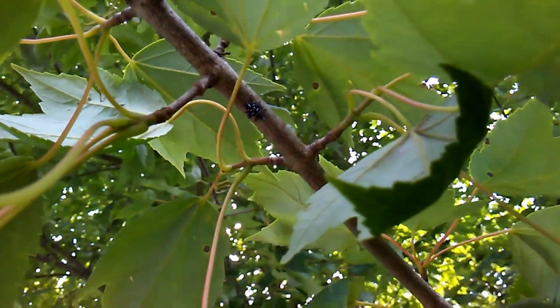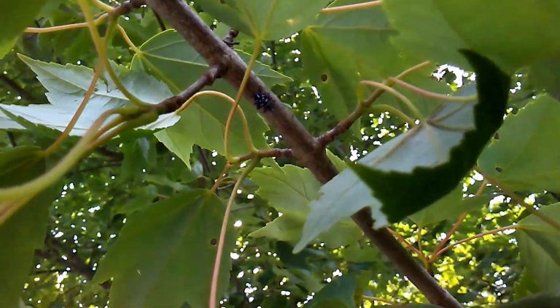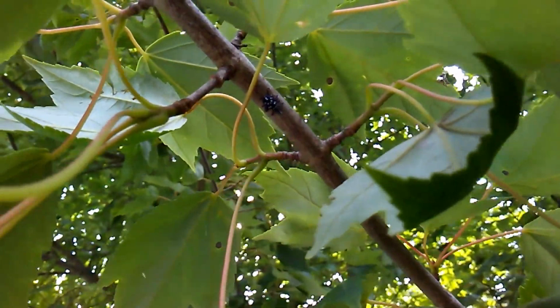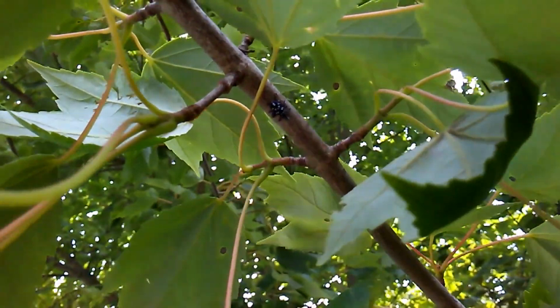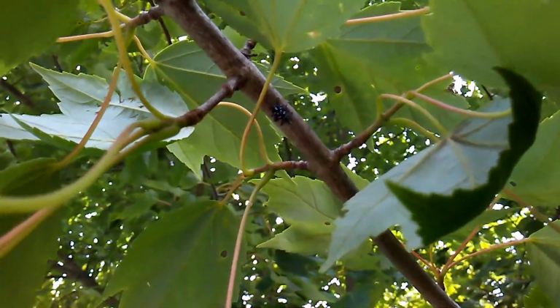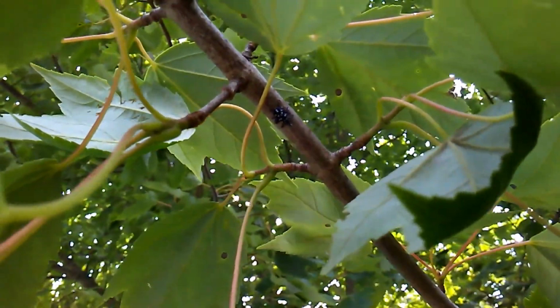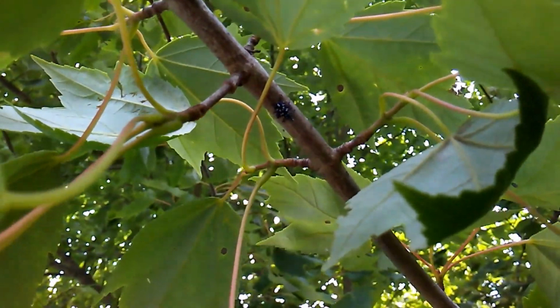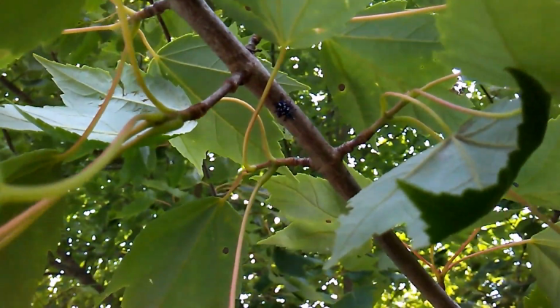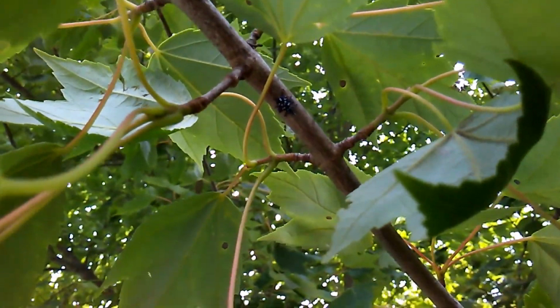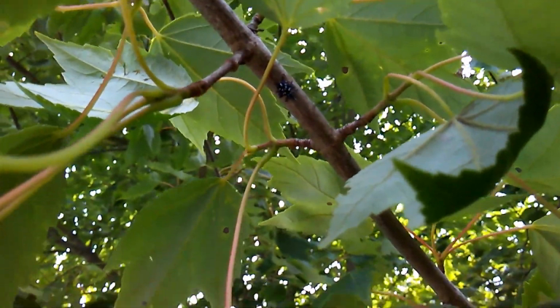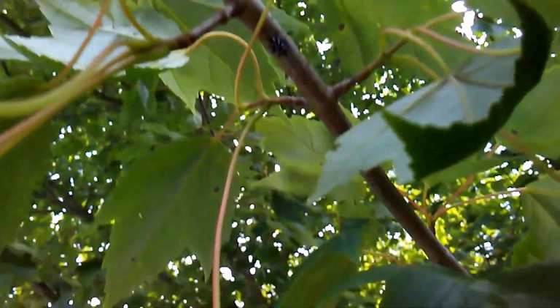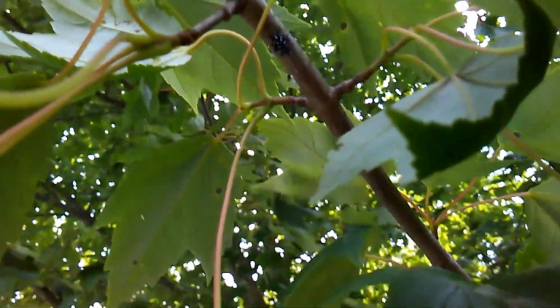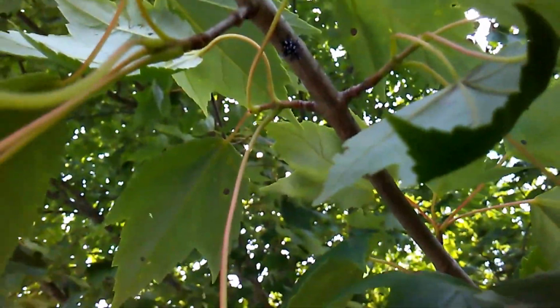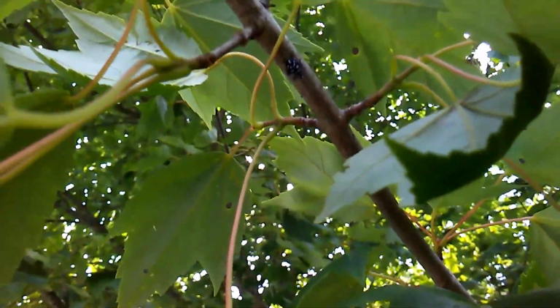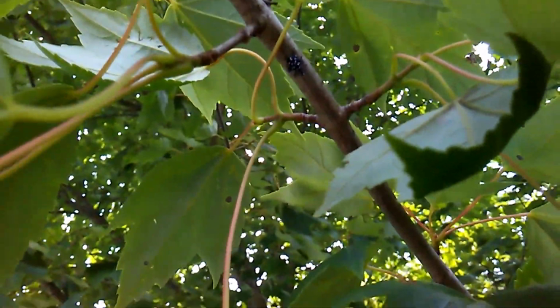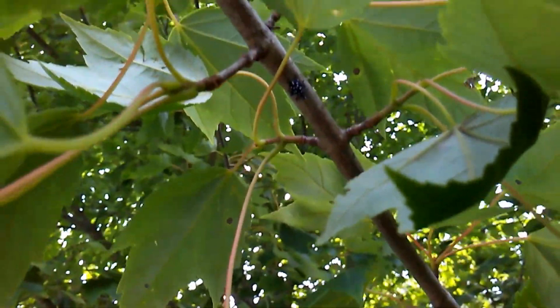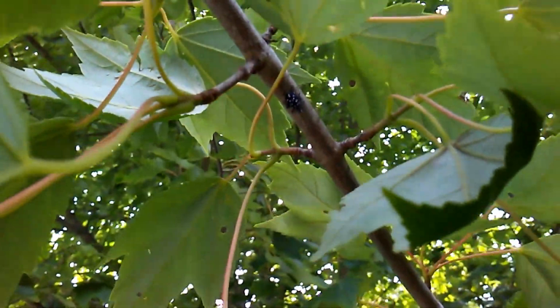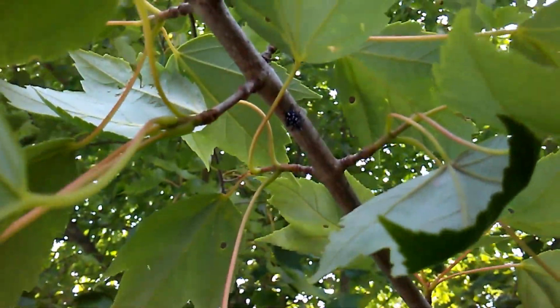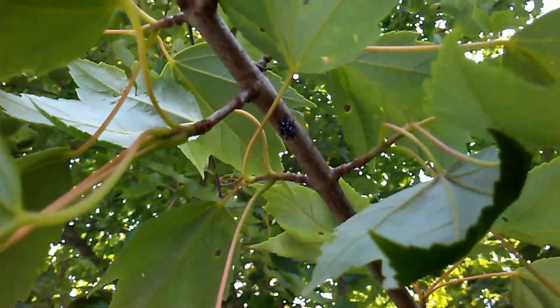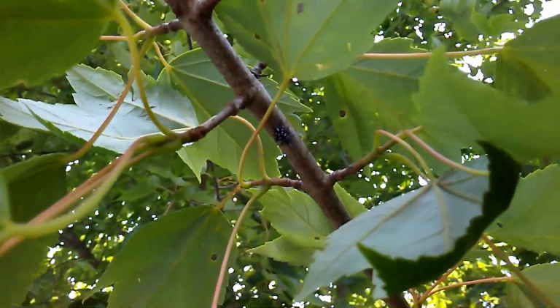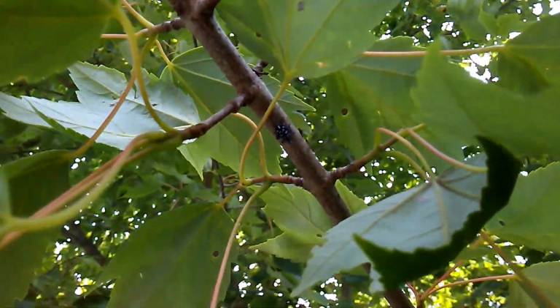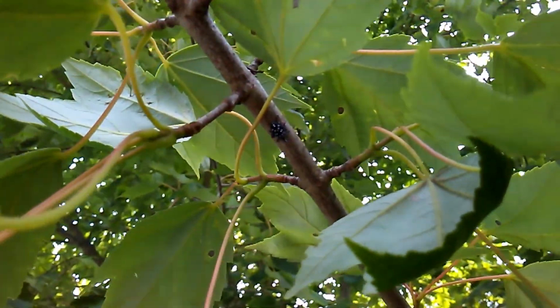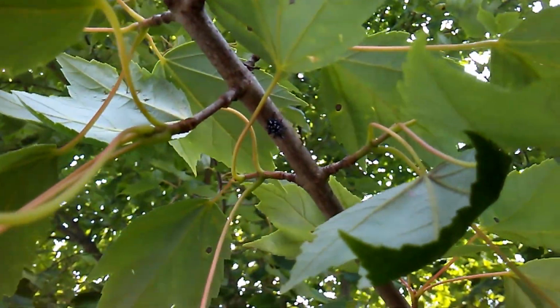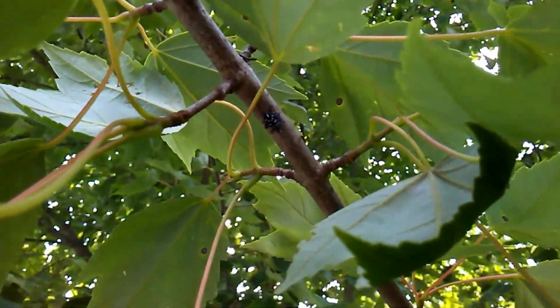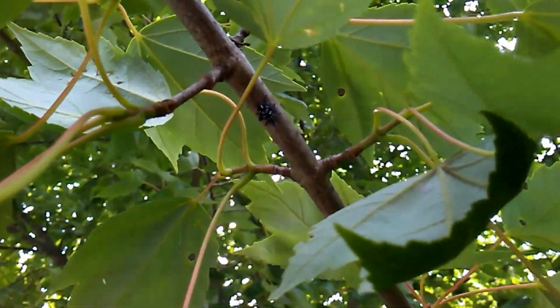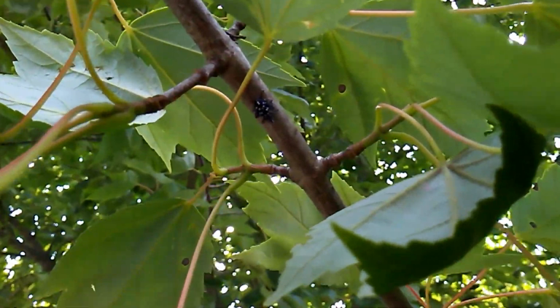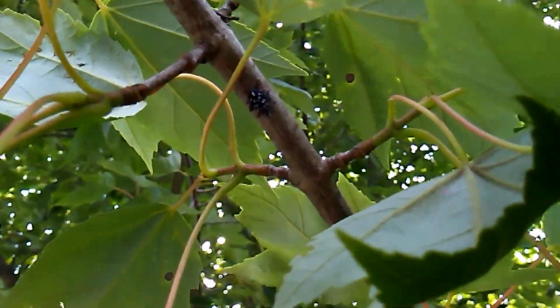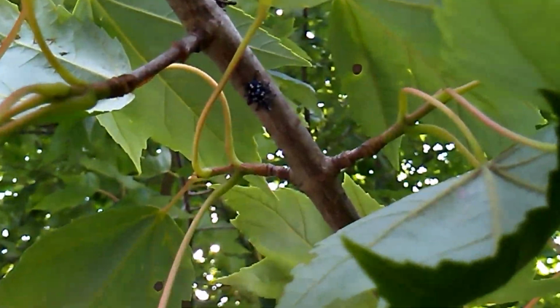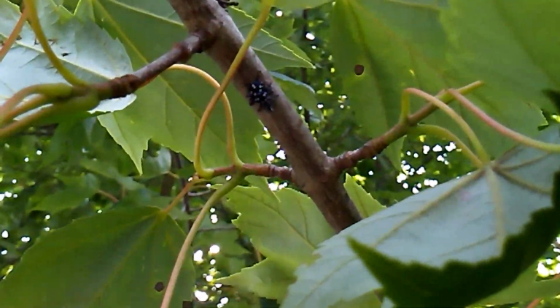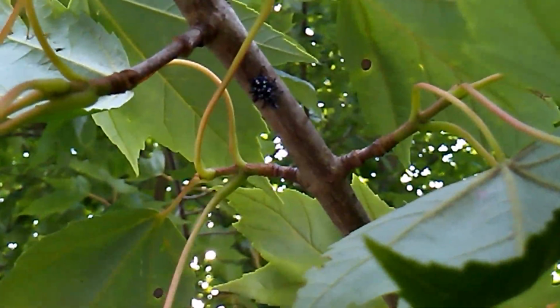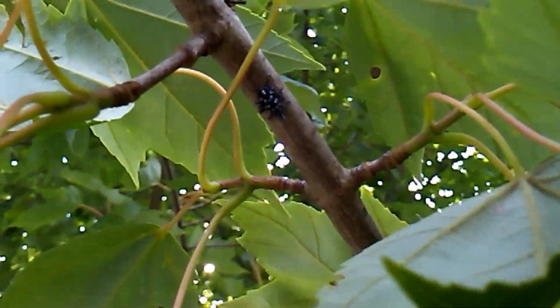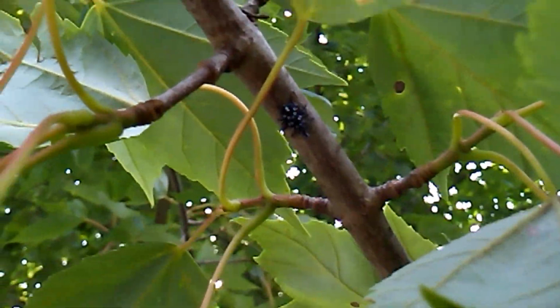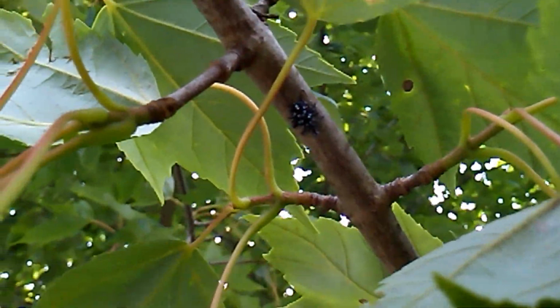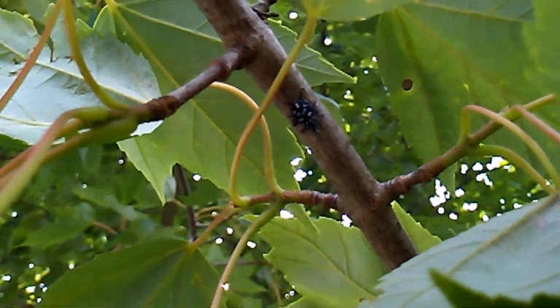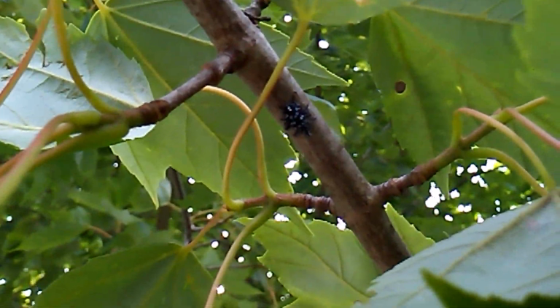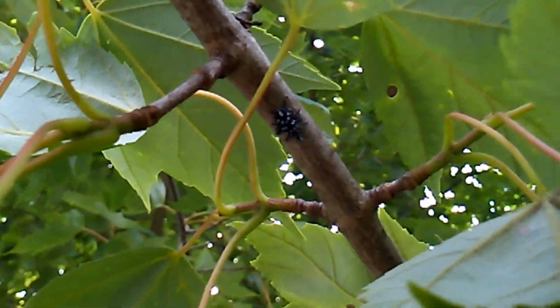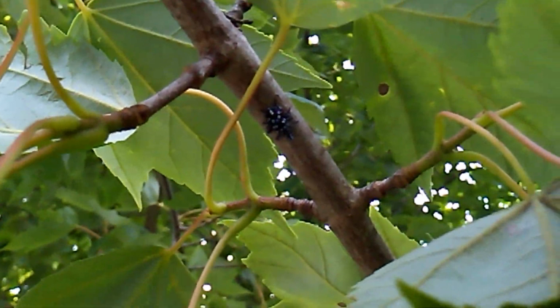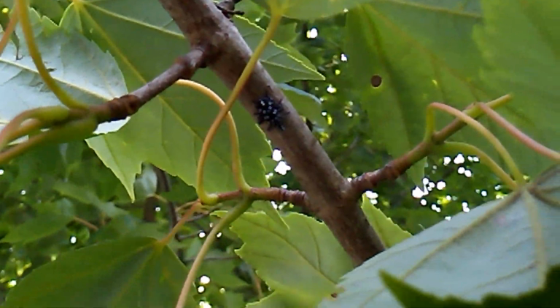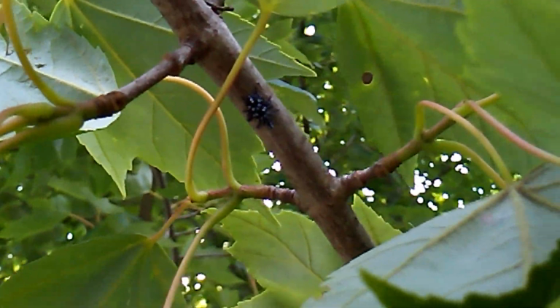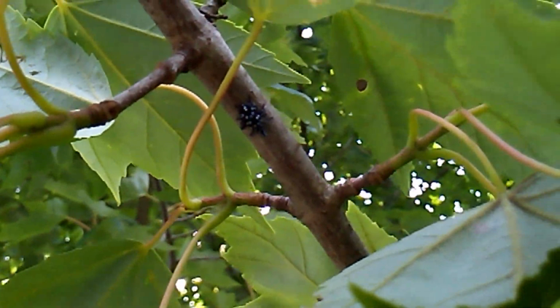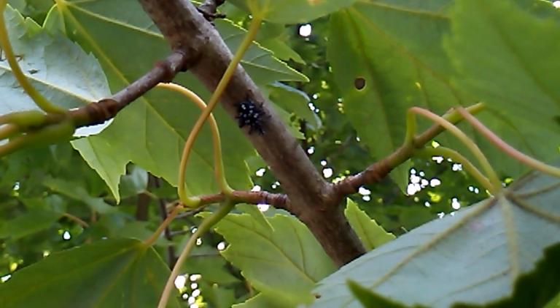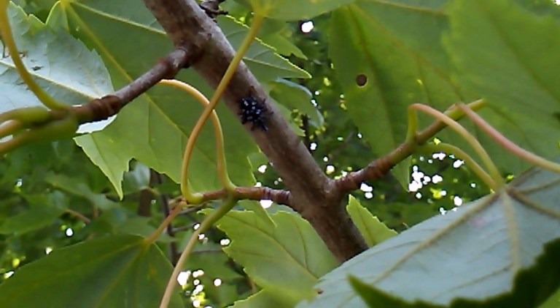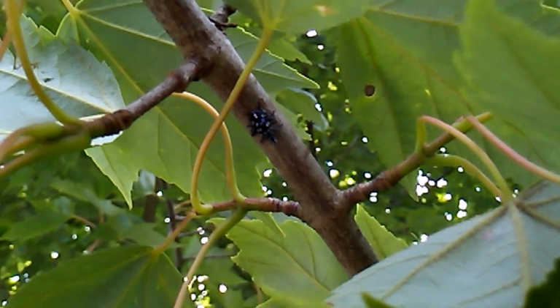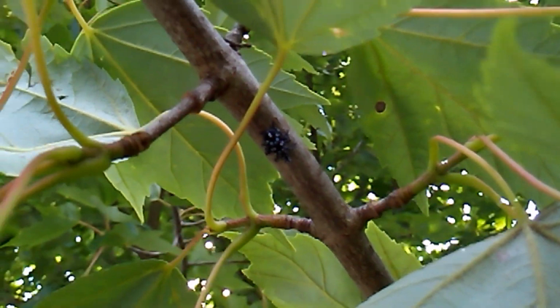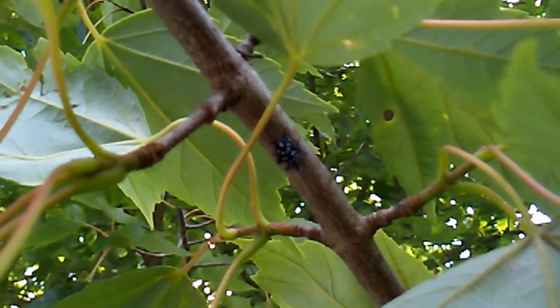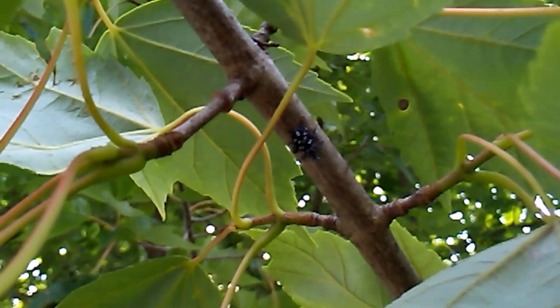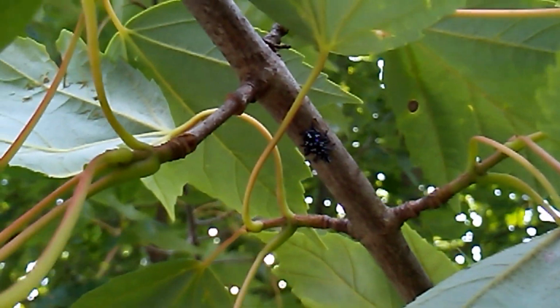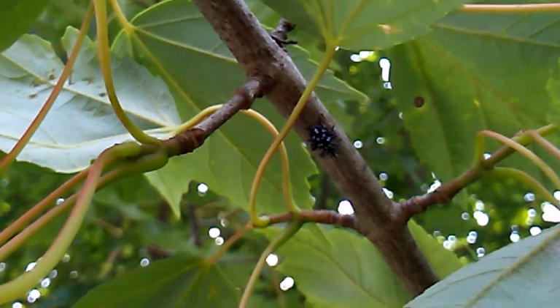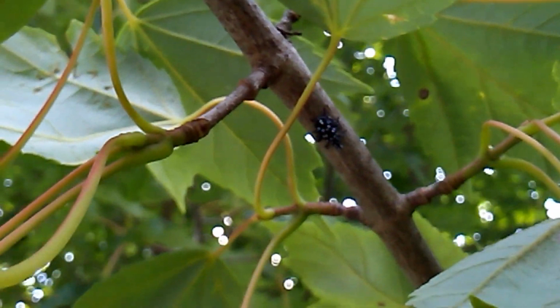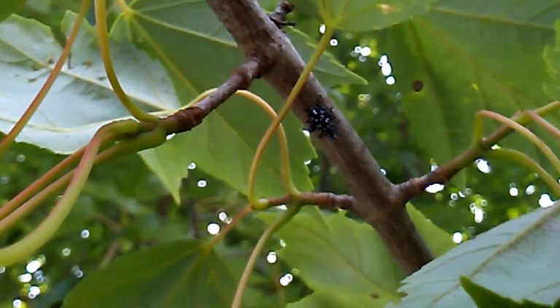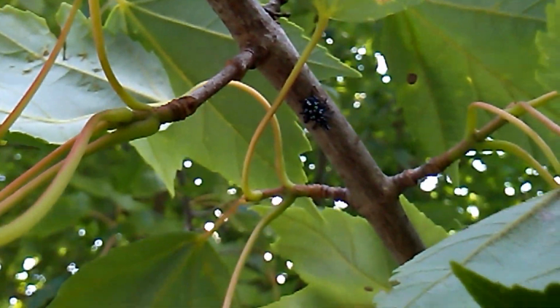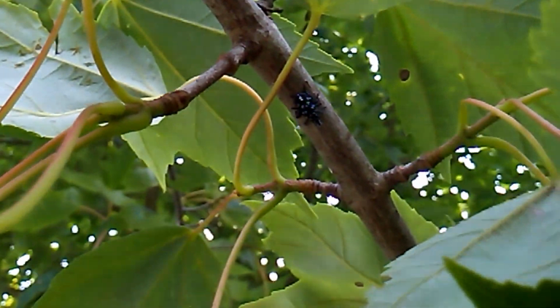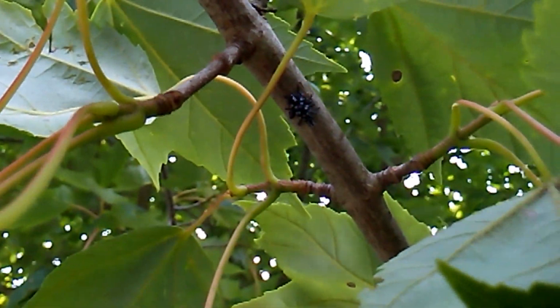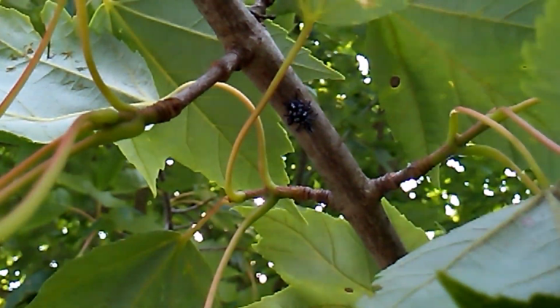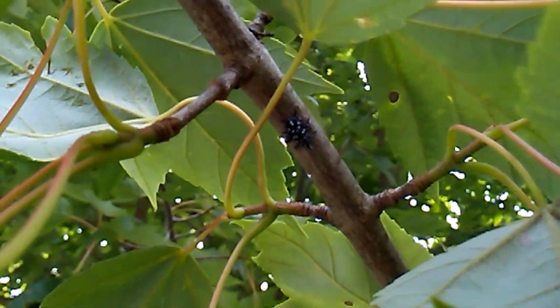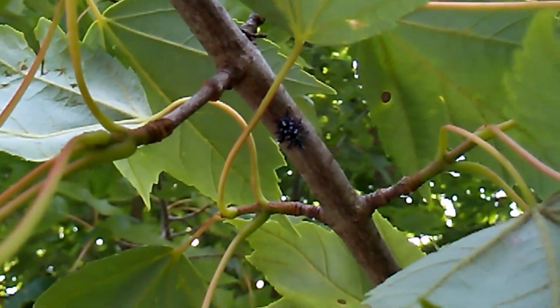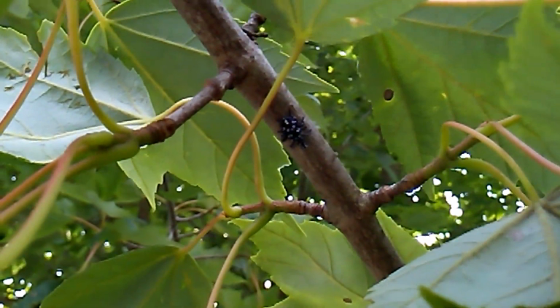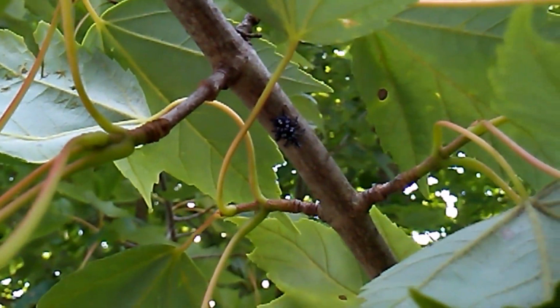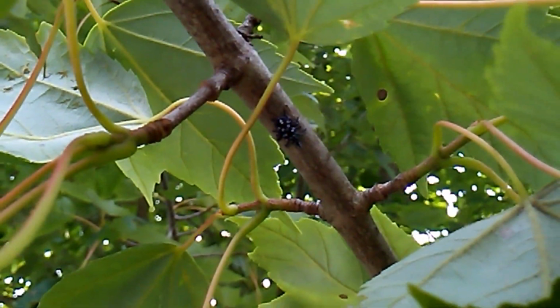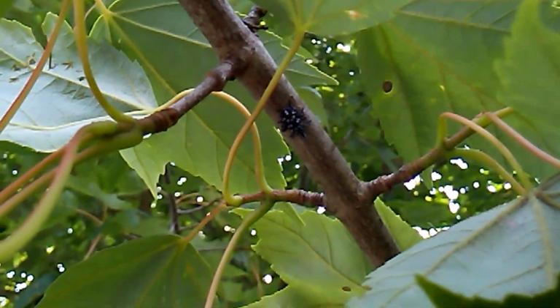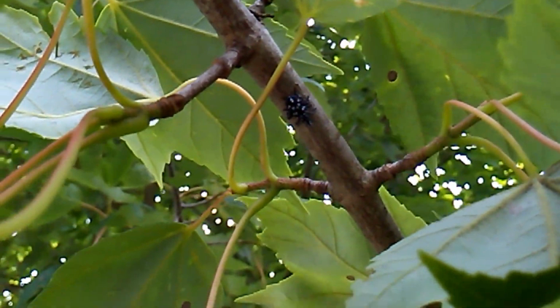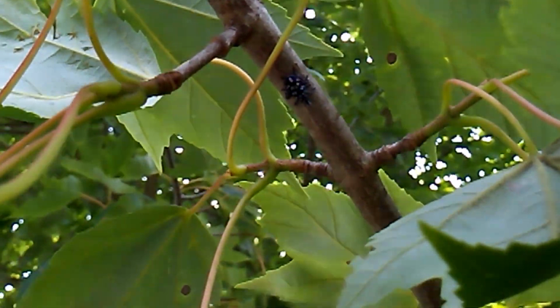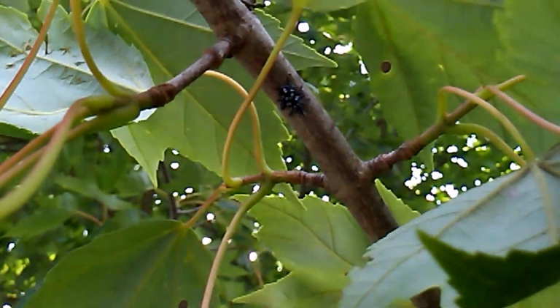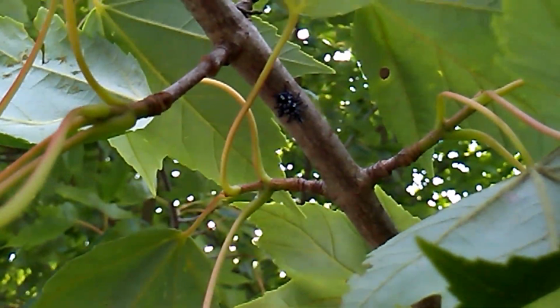So that's a spotted lanternfly. That's what they look like now — probably like a nymph or something, a real immature stage.